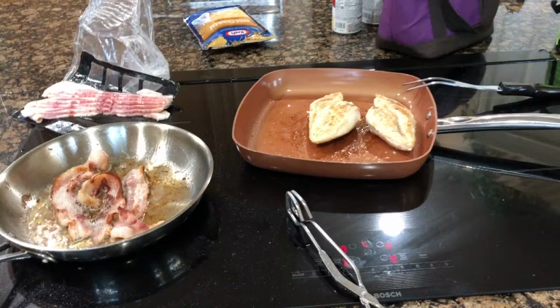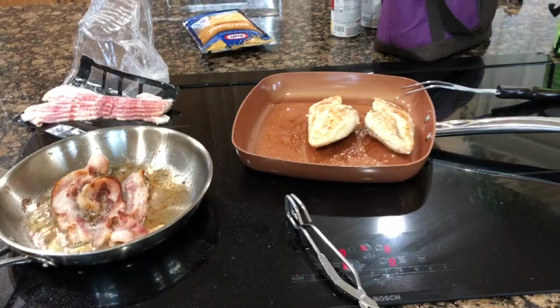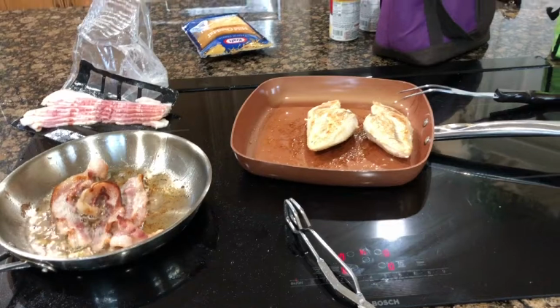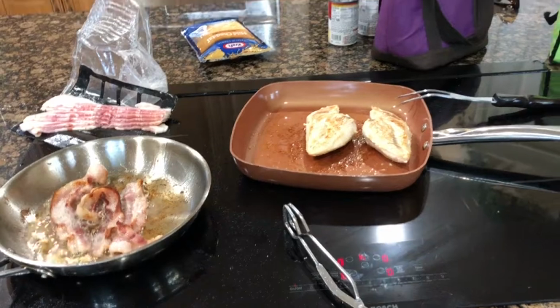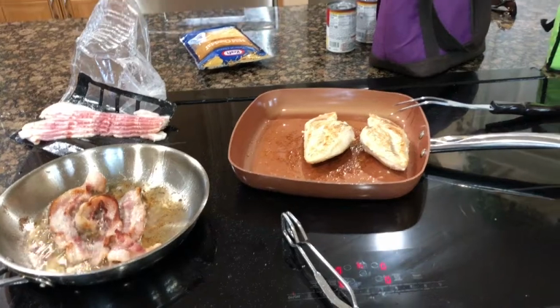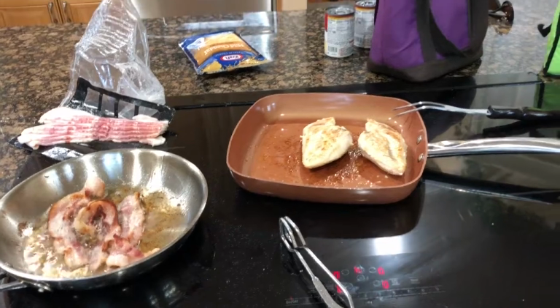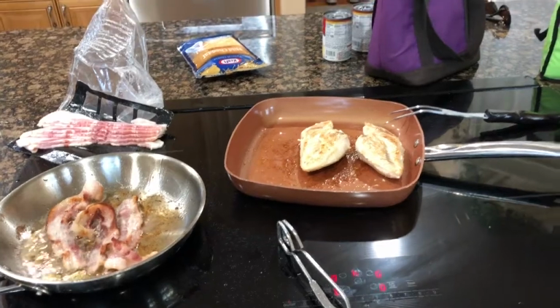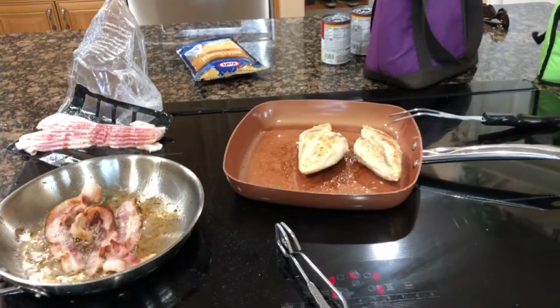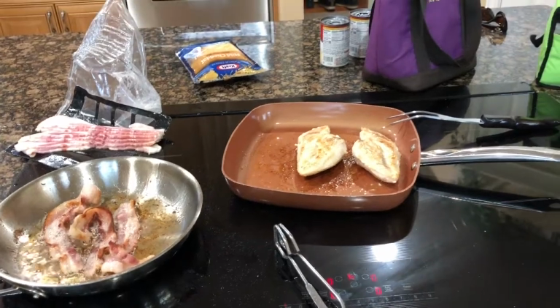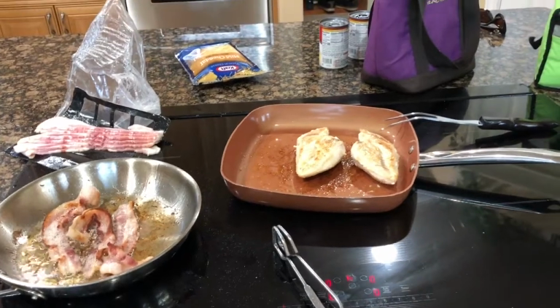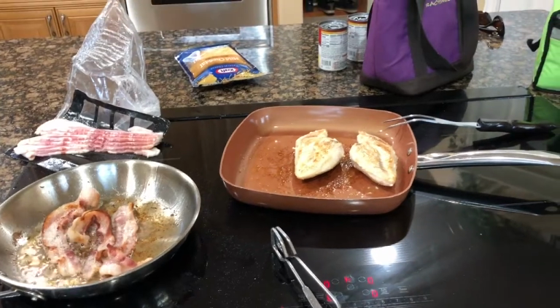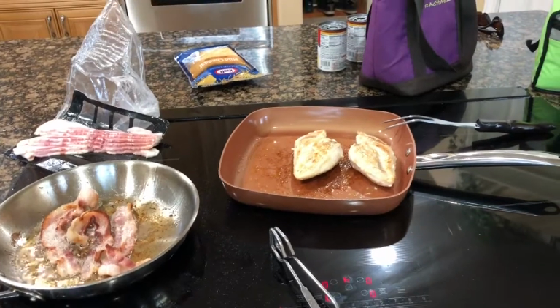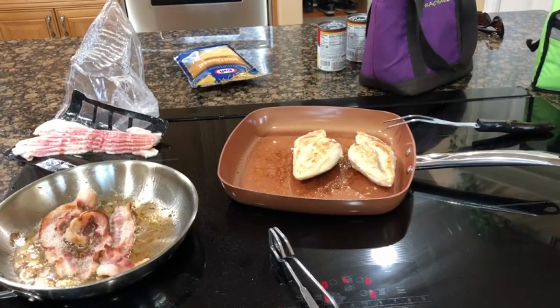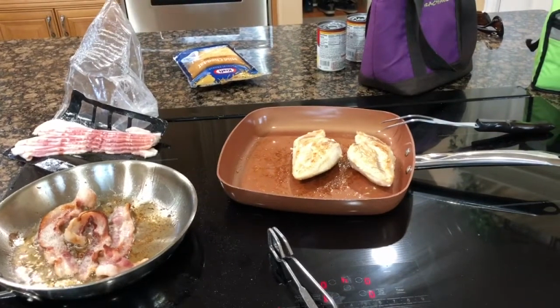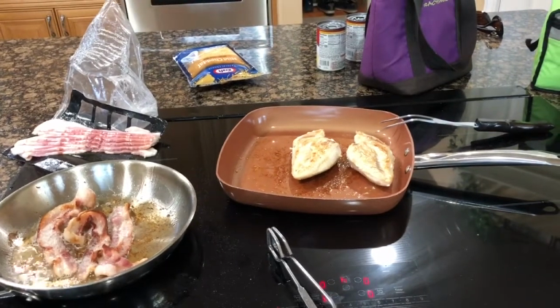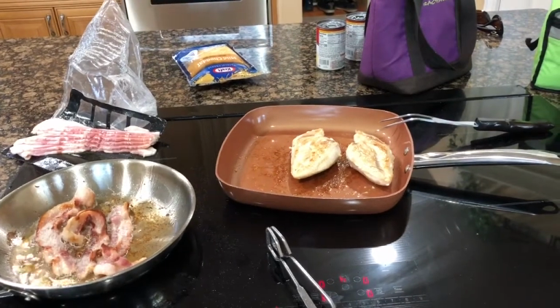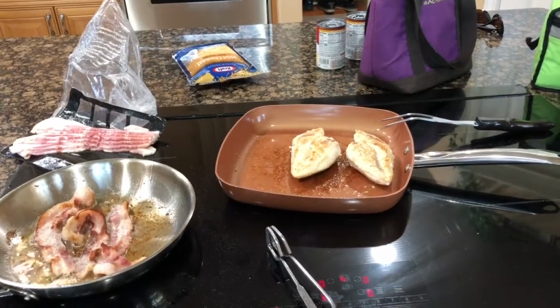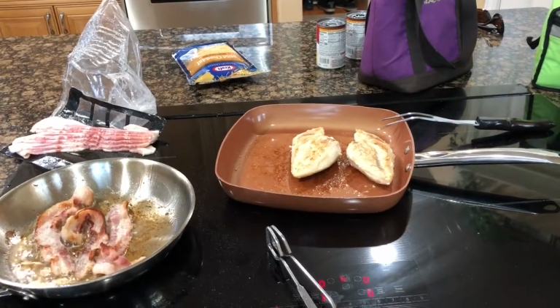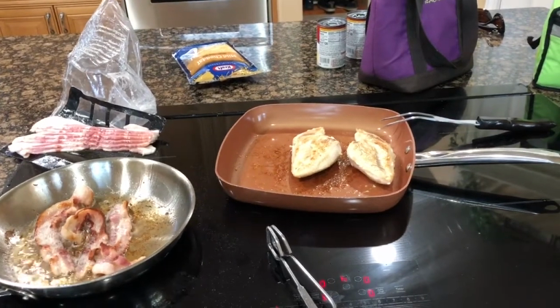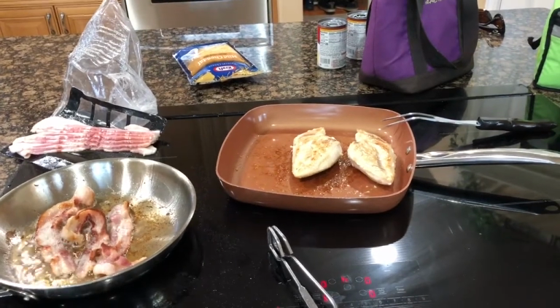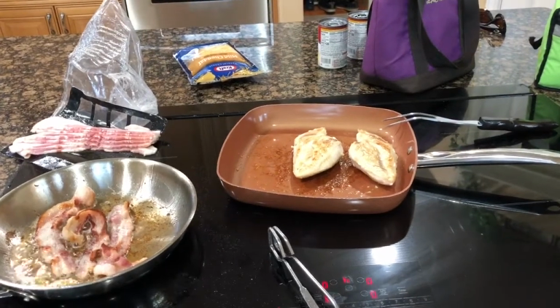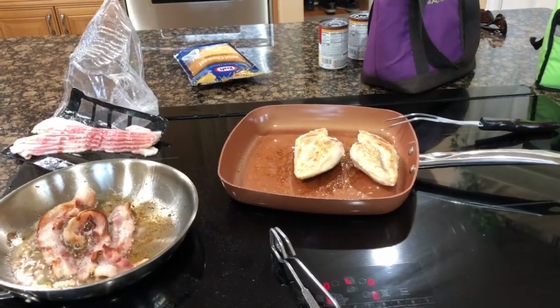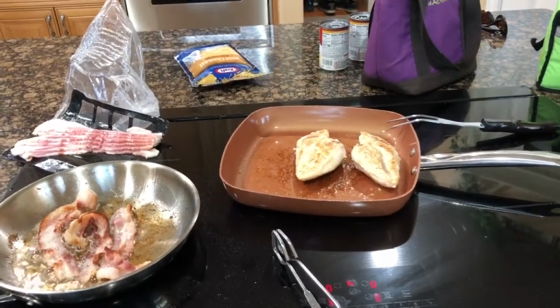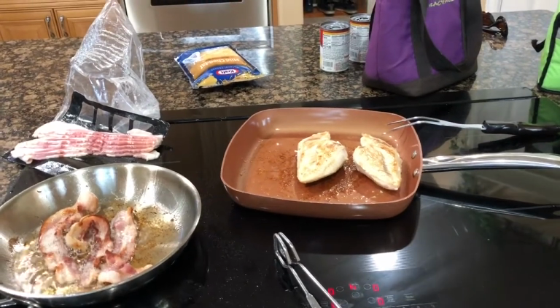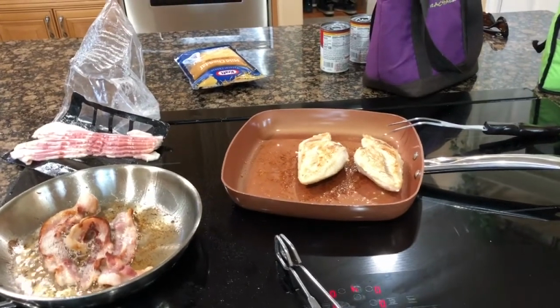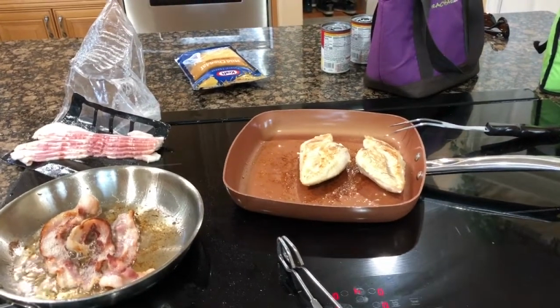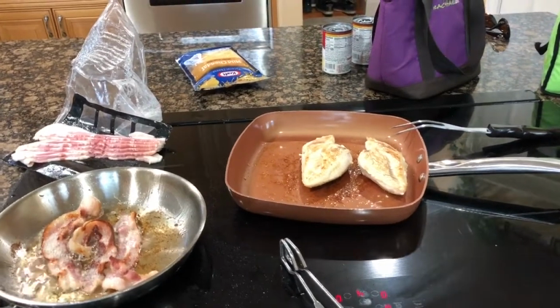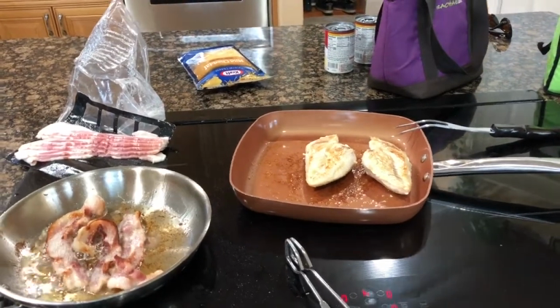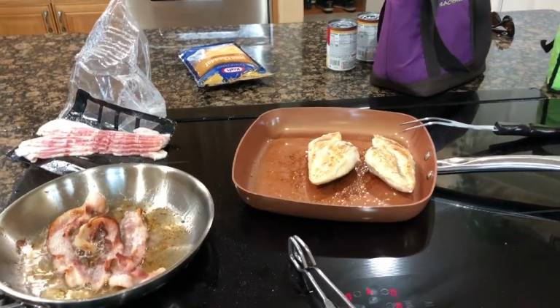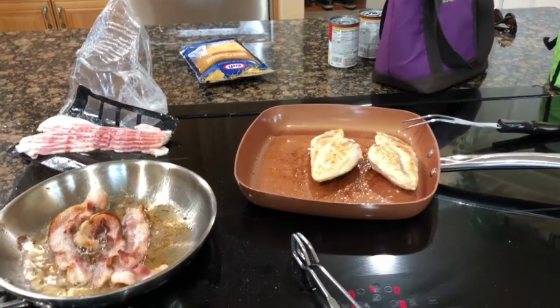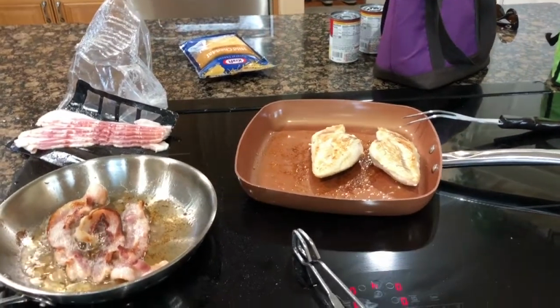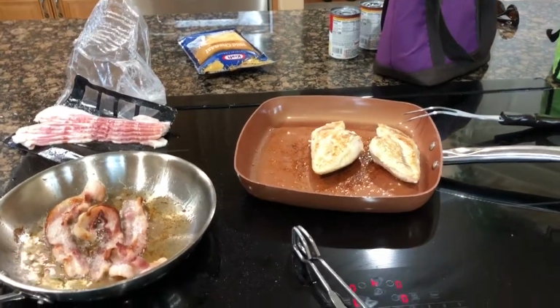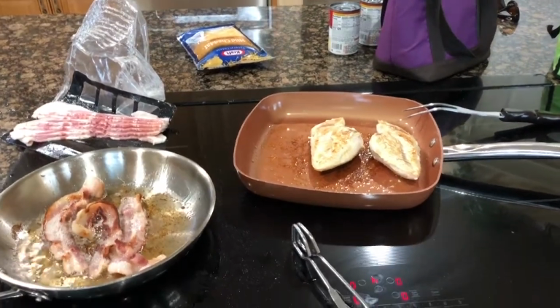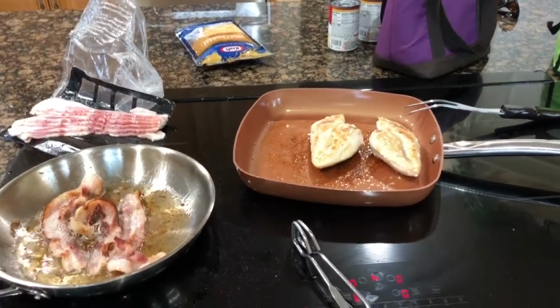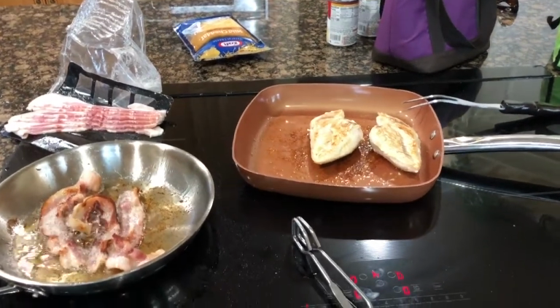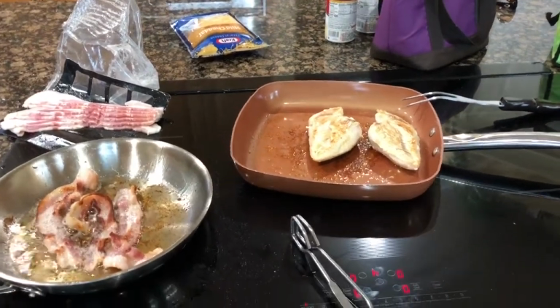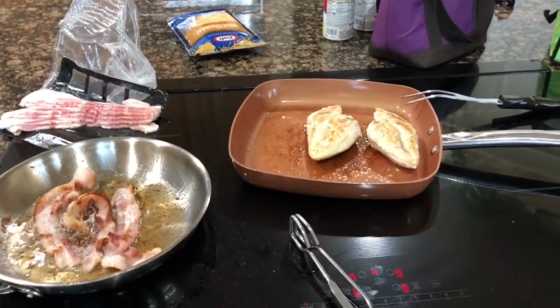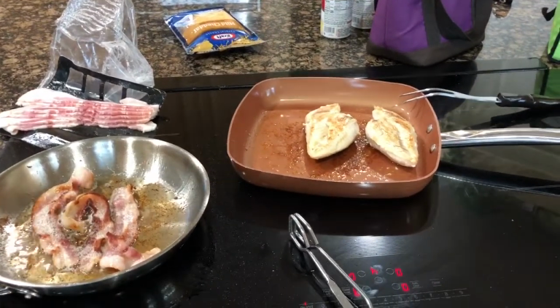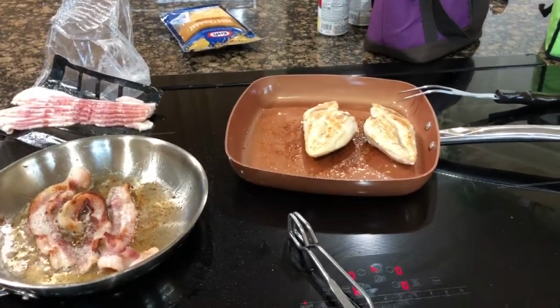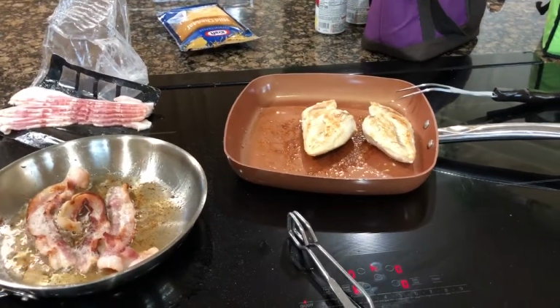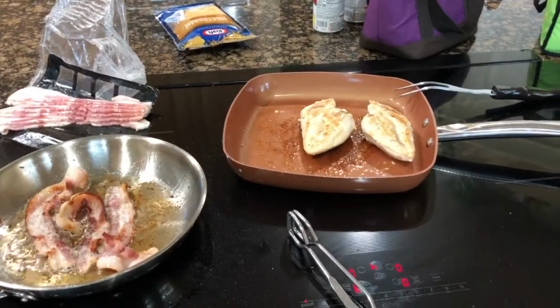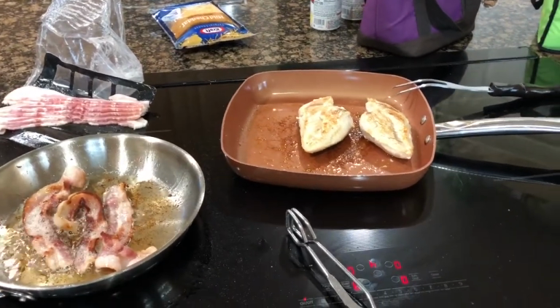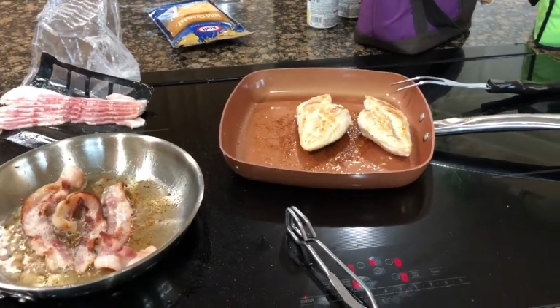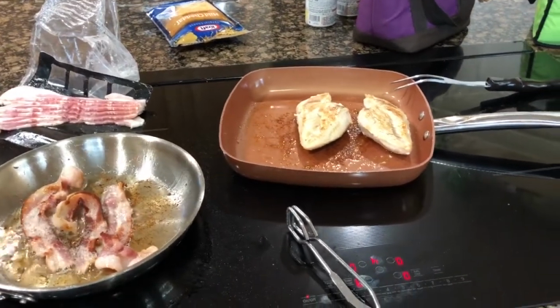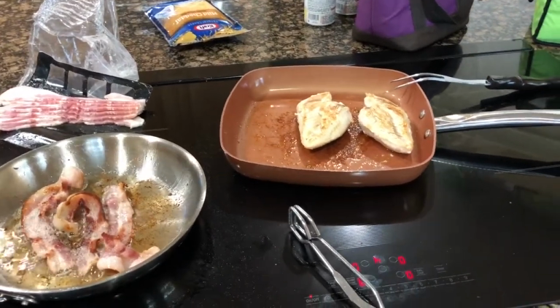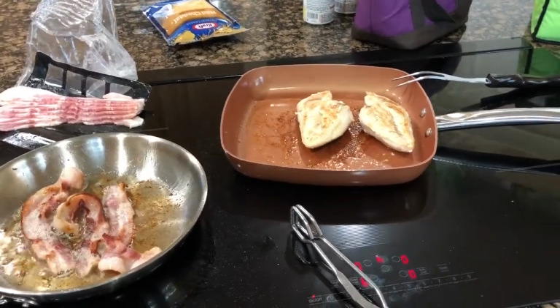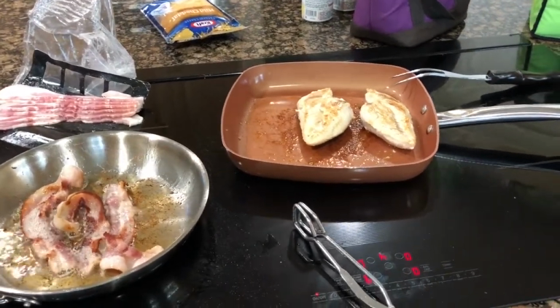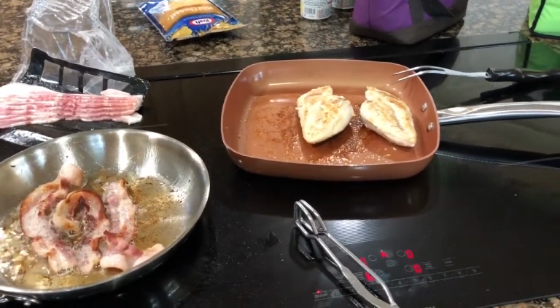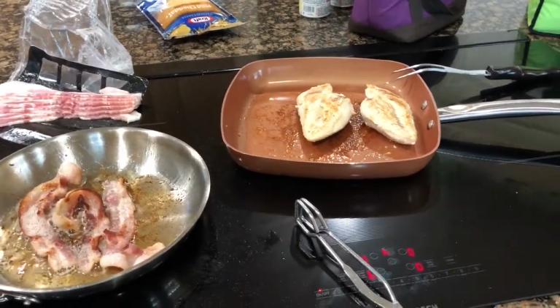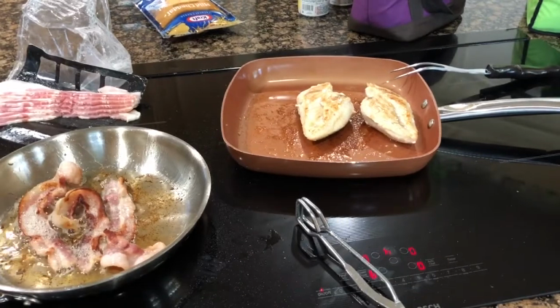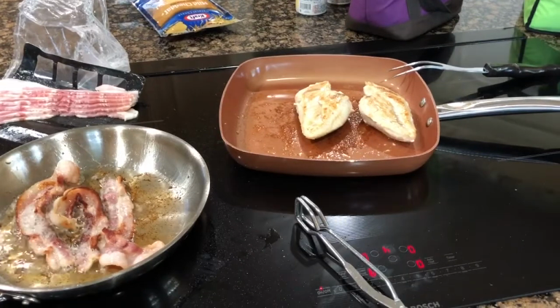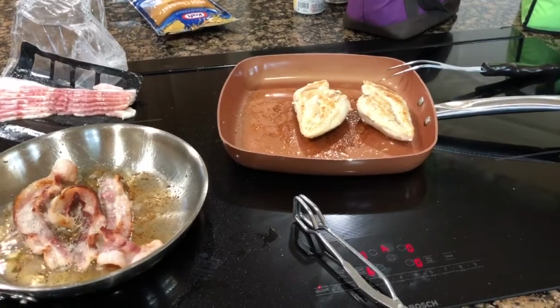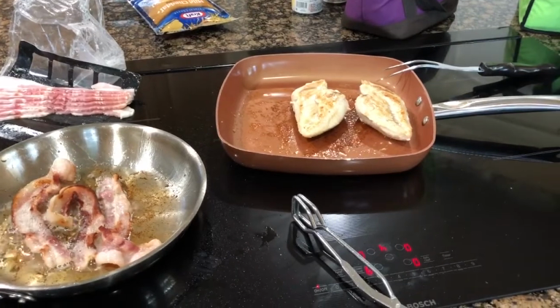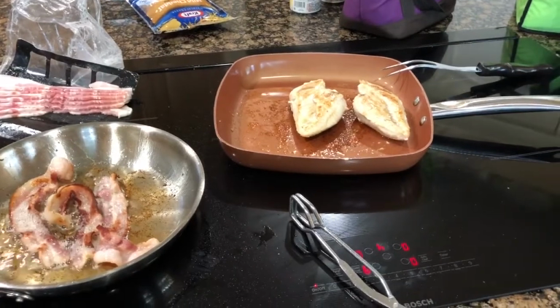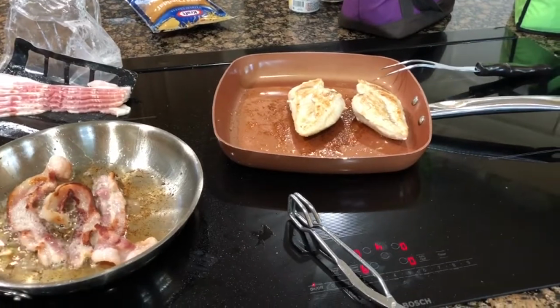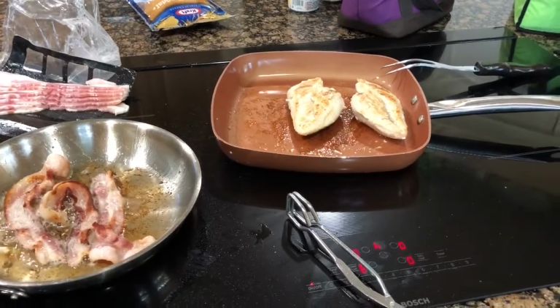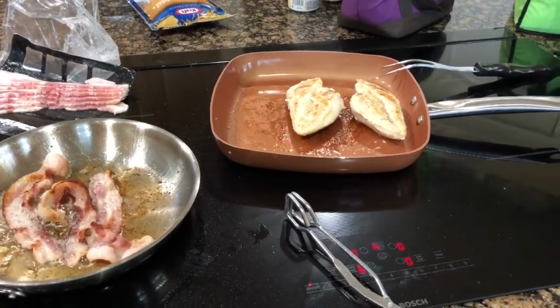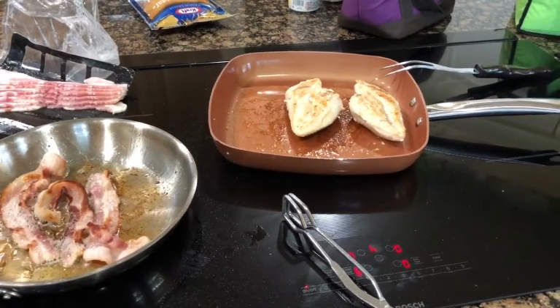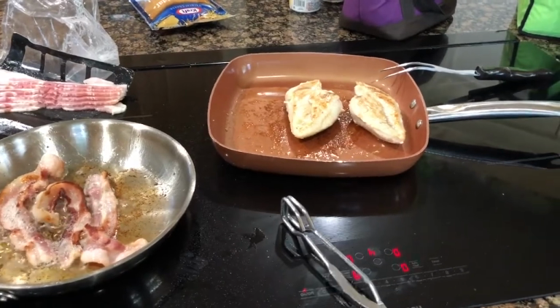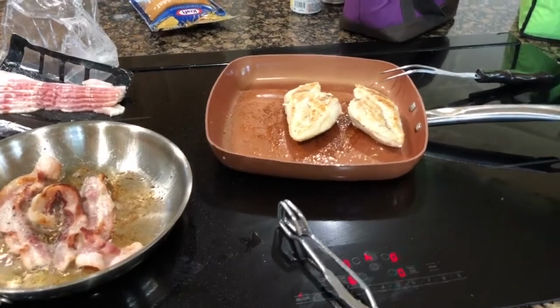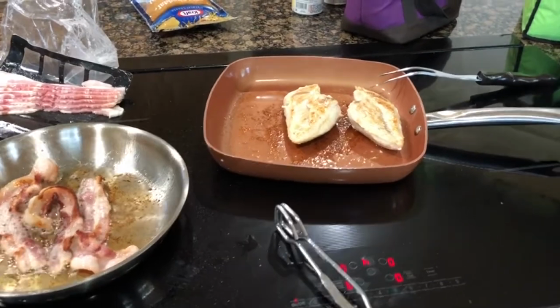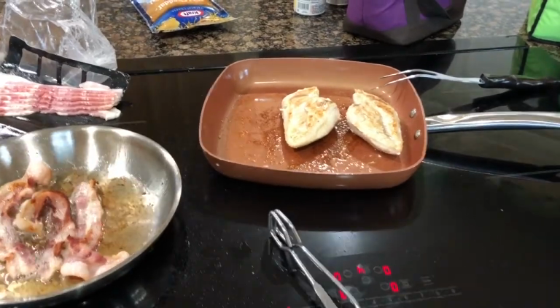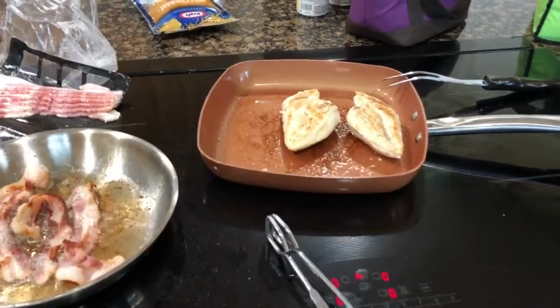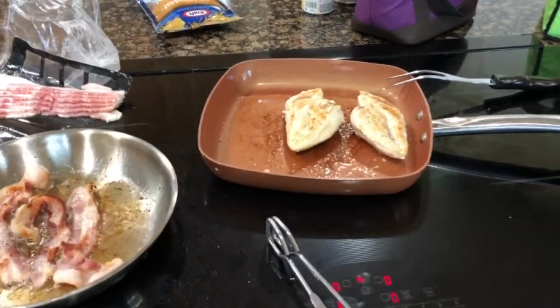Hi guys! Welcome back to Recipes Mania. Today we are at my house making Crystal's recipe for easy southern chicken.